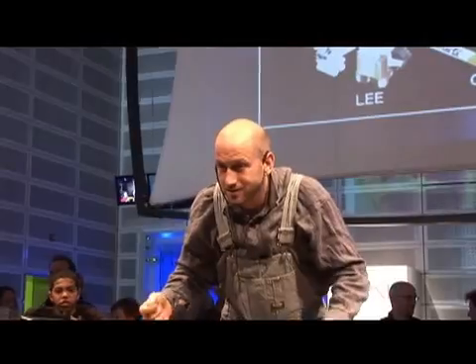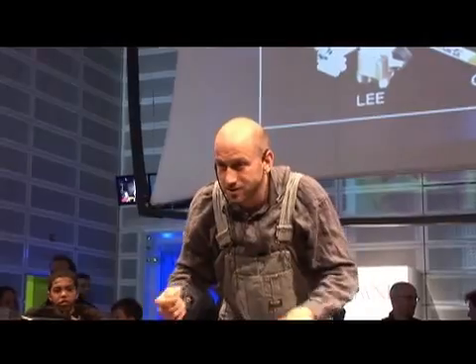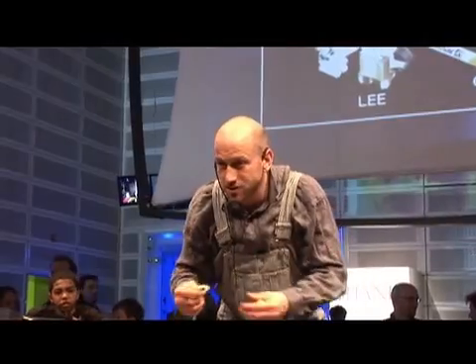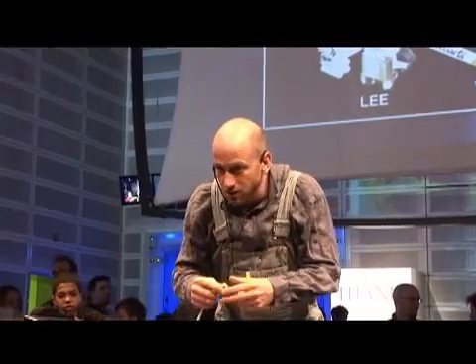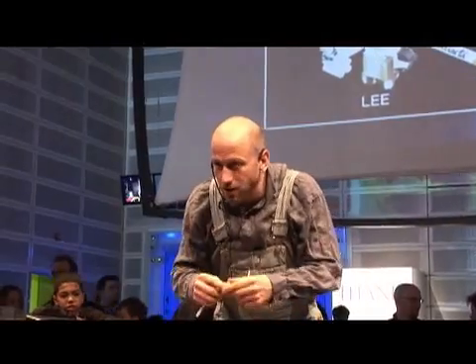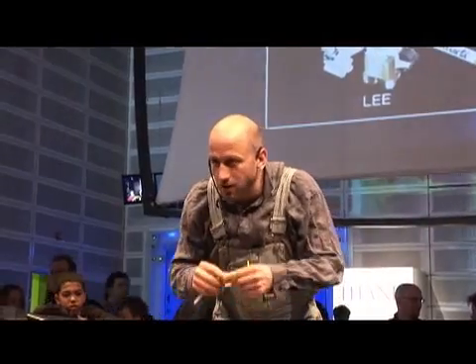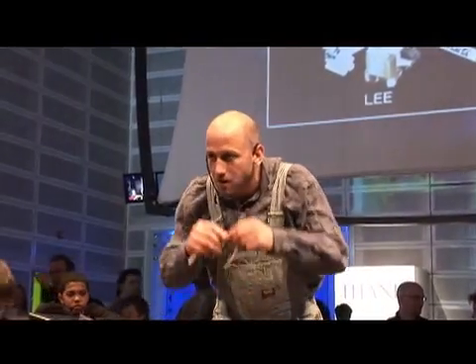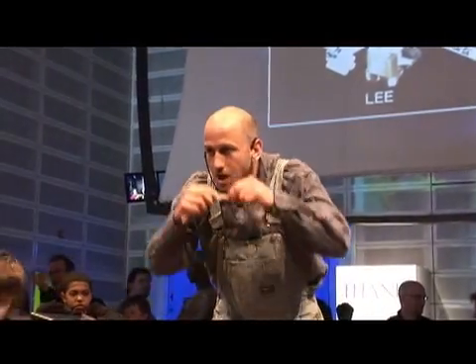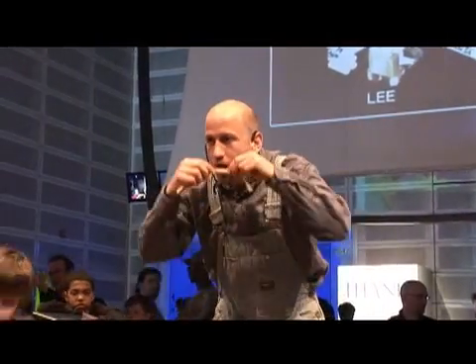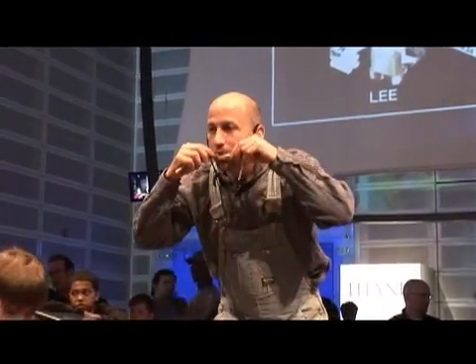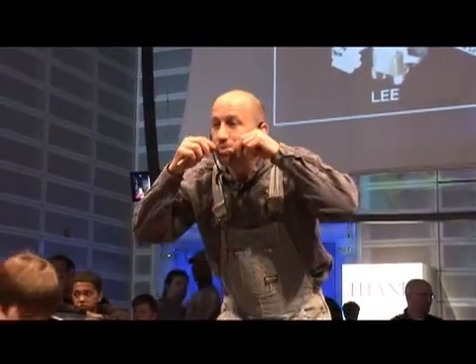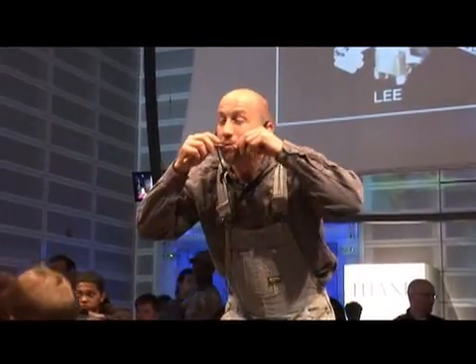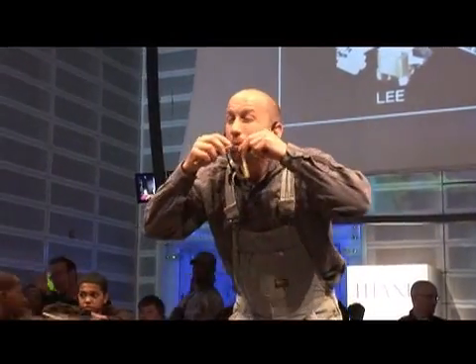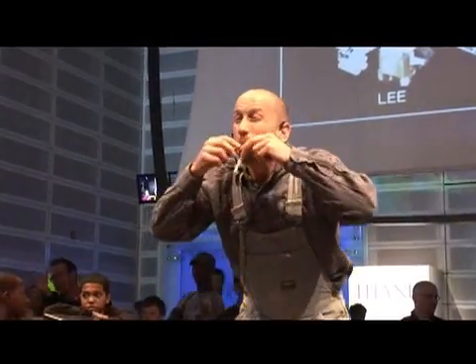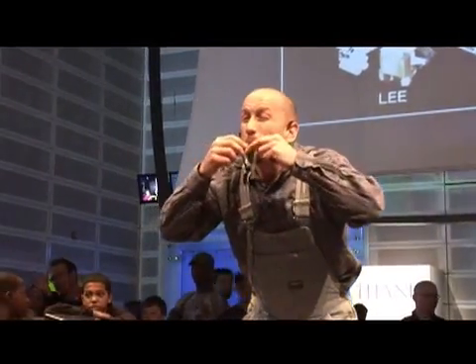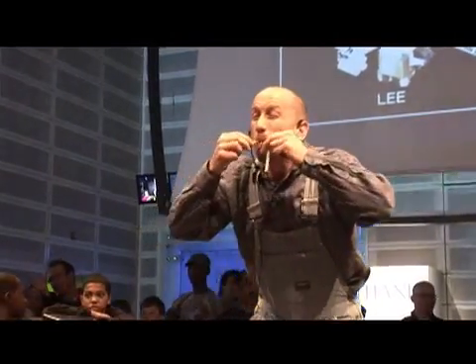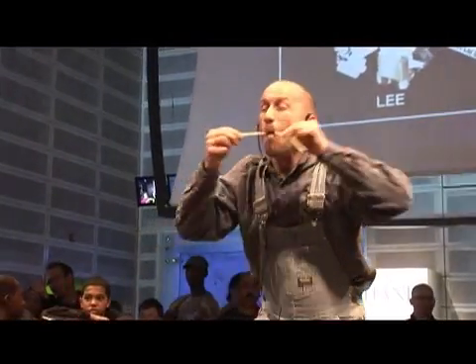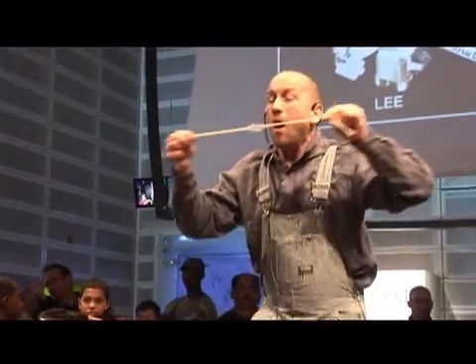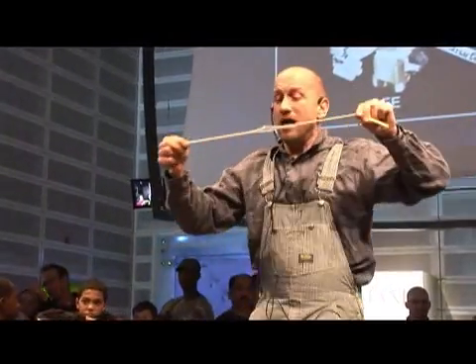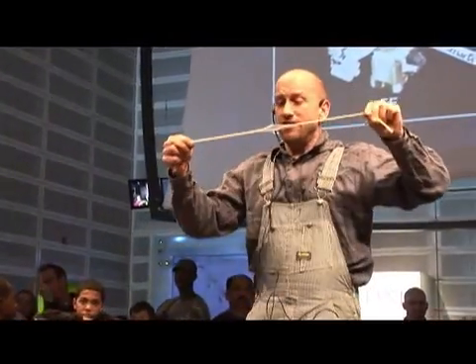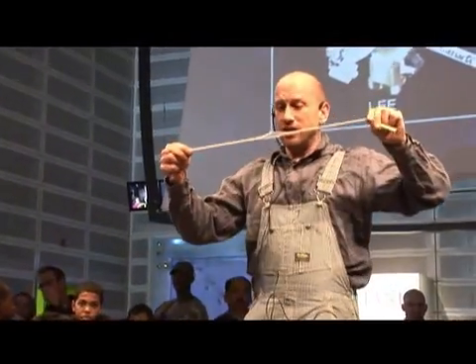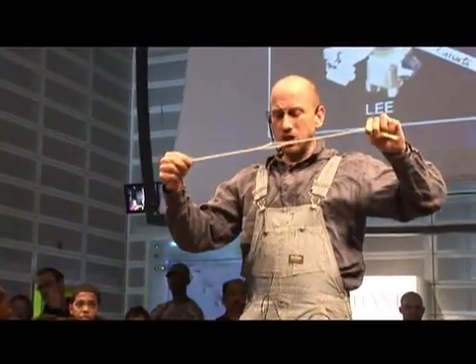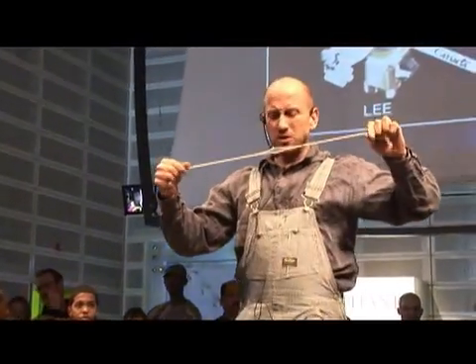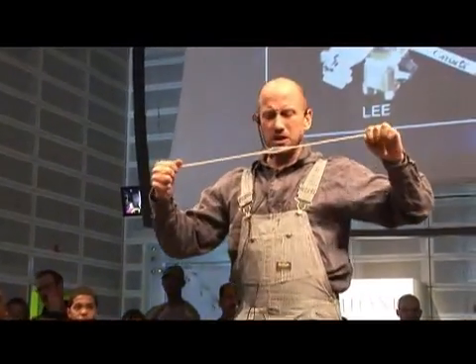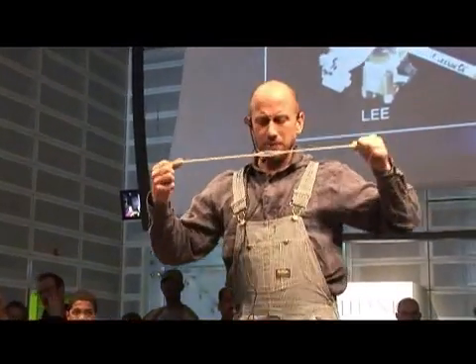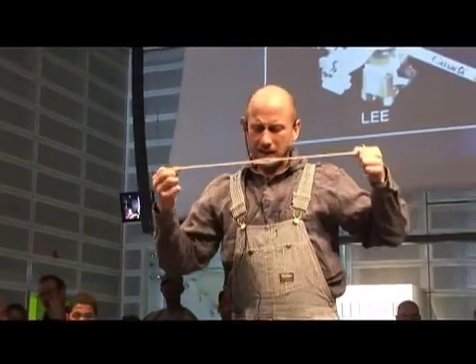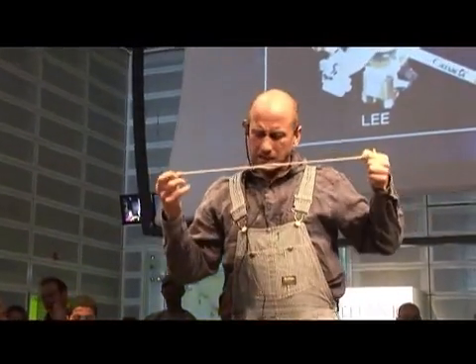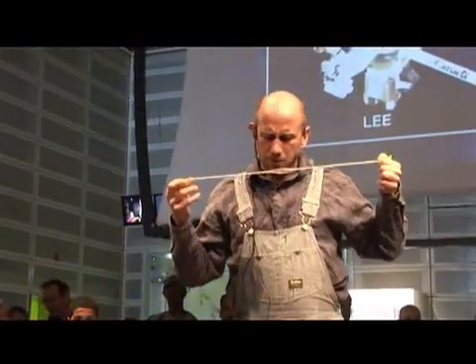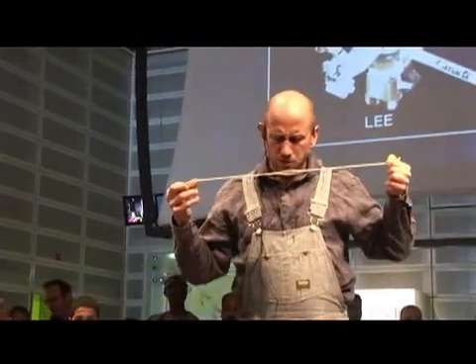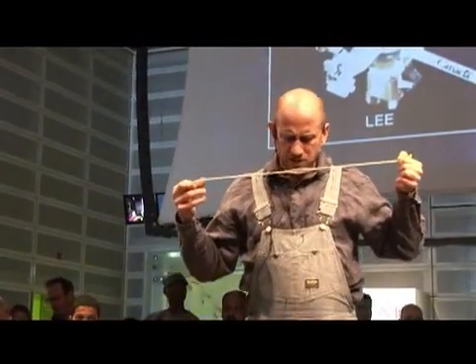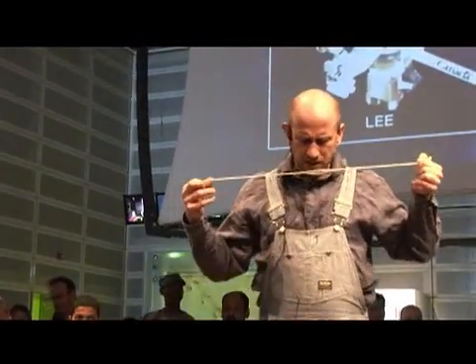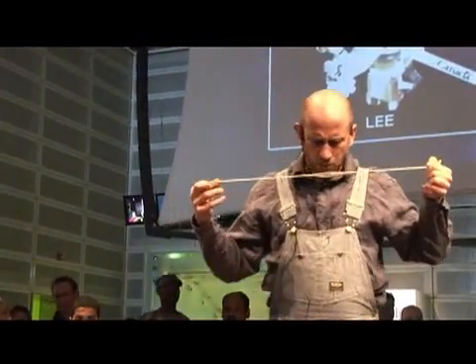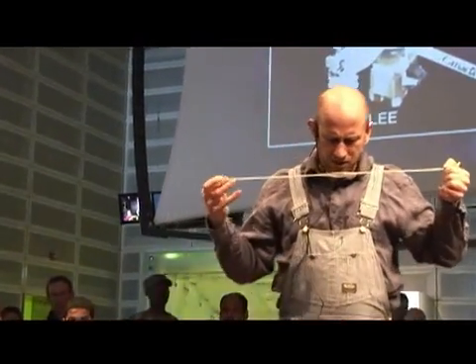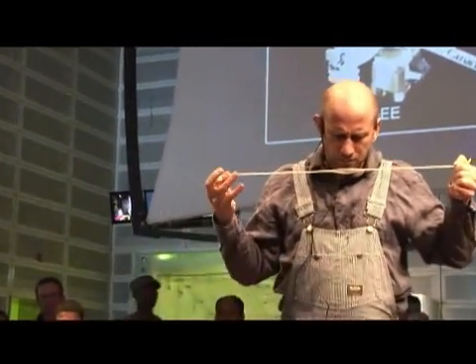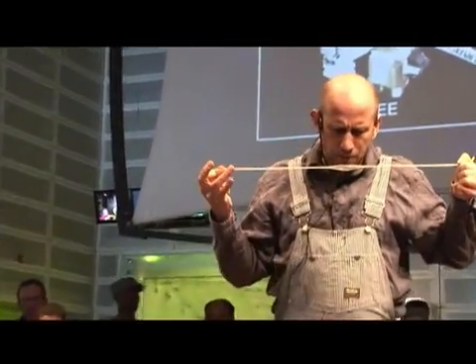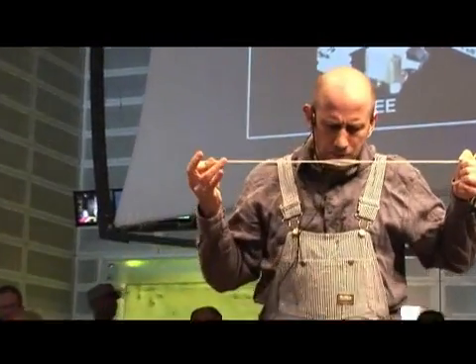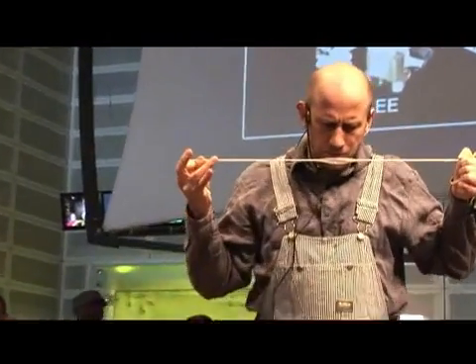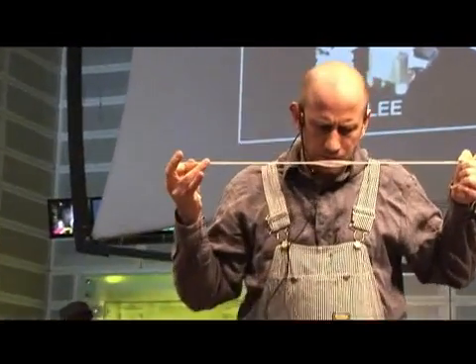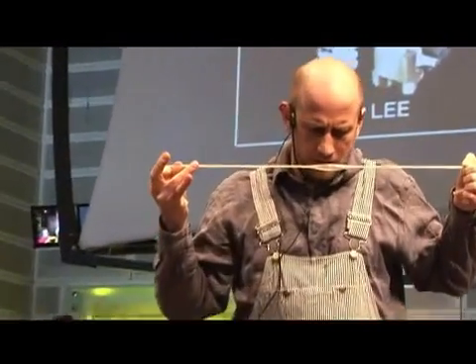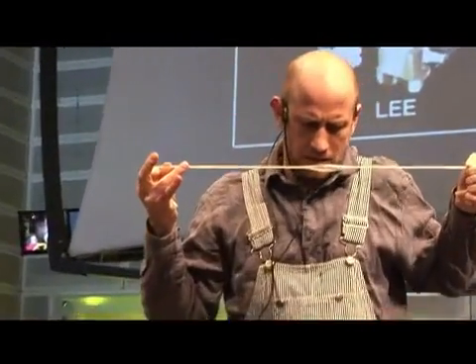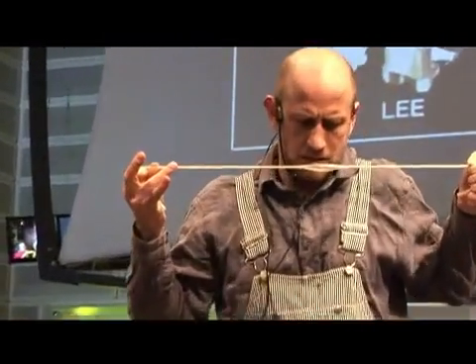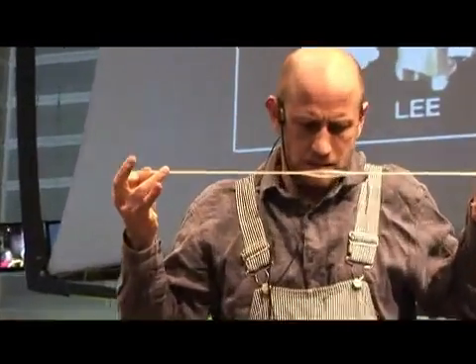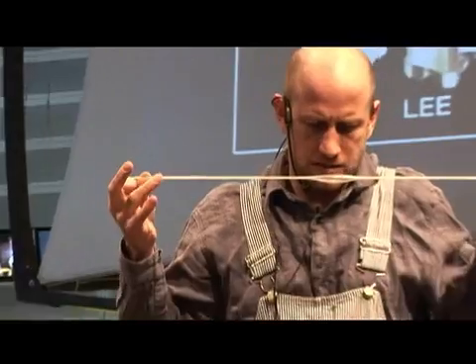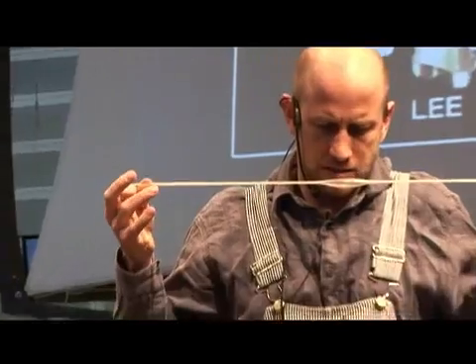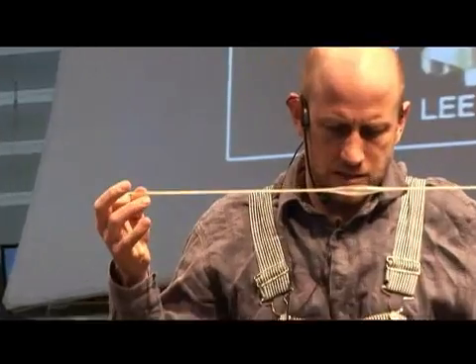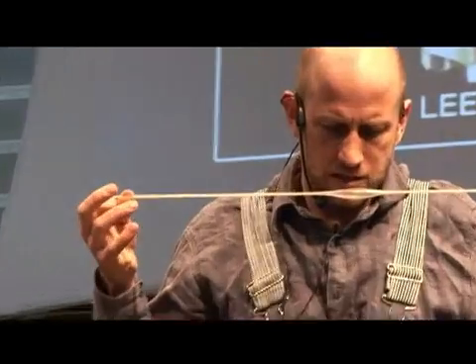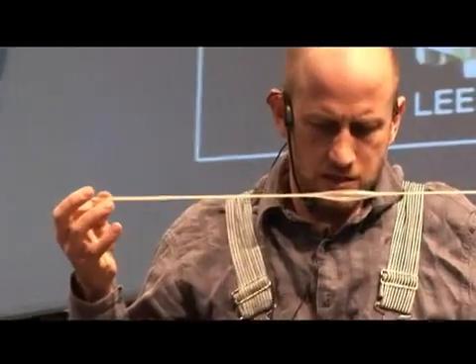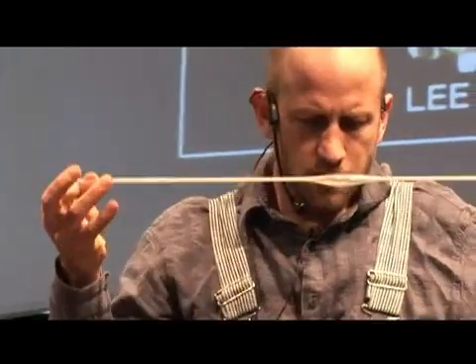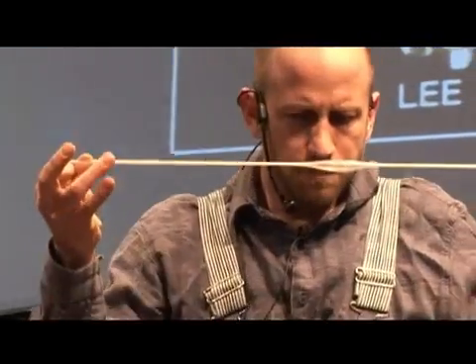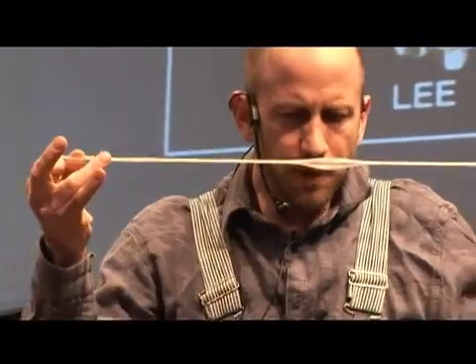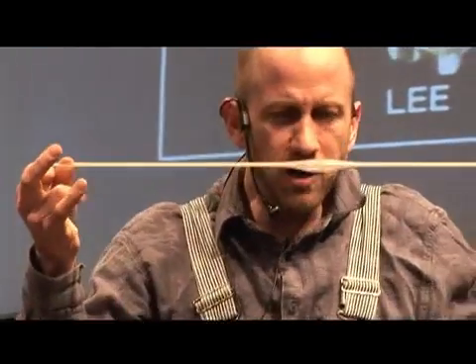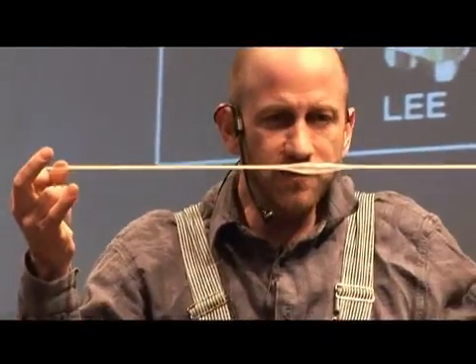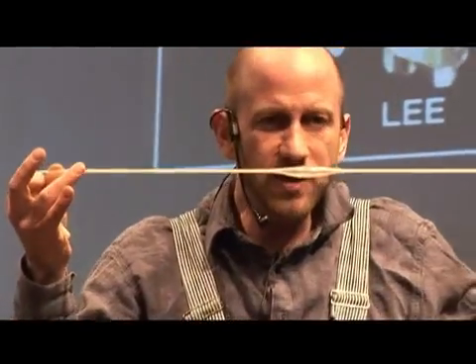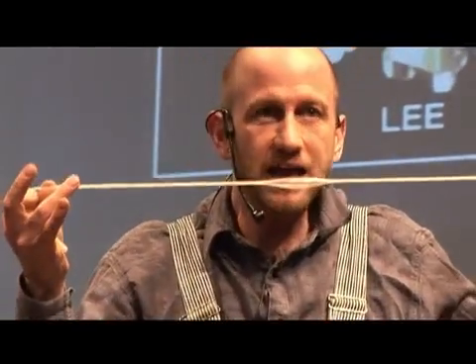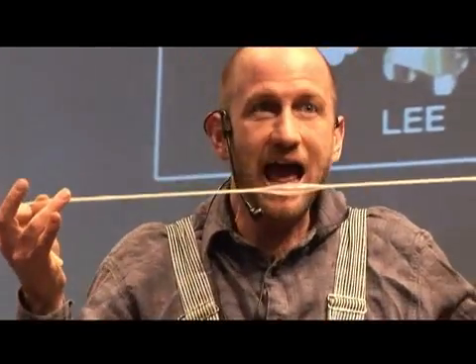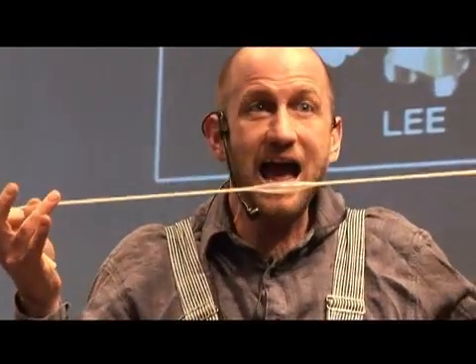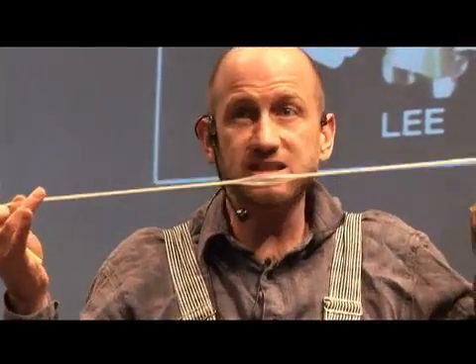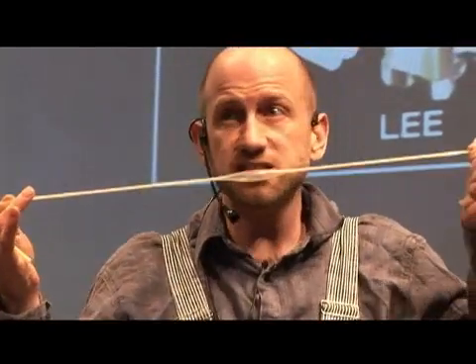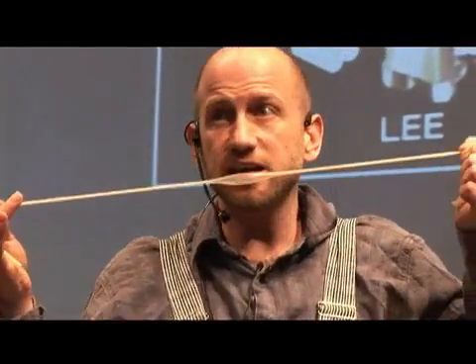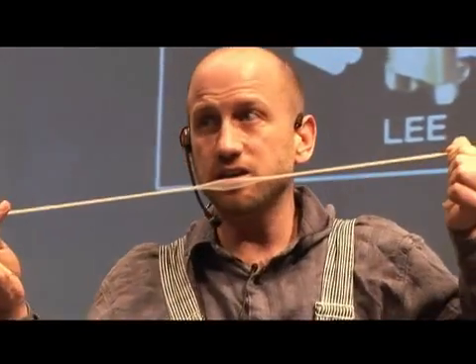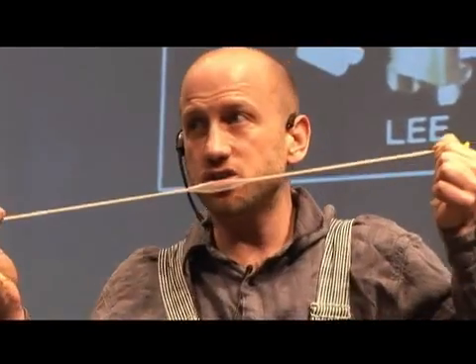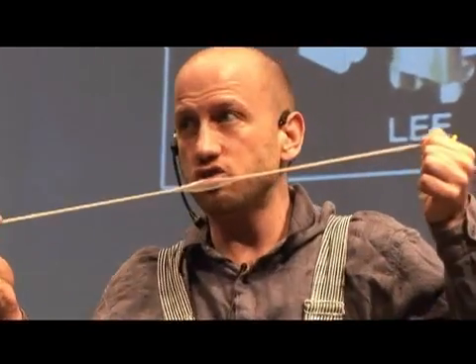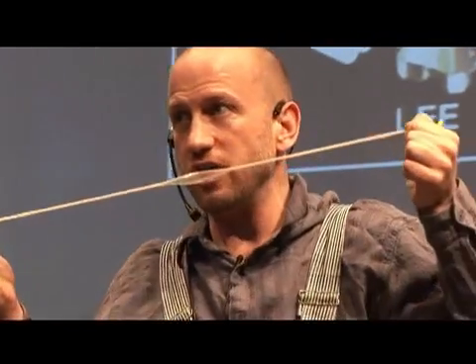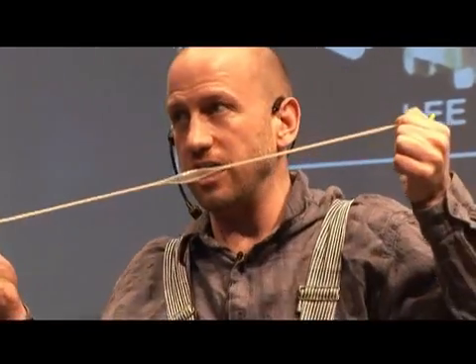Did you know that you can make music with a balloon? Part of it acts like a string.